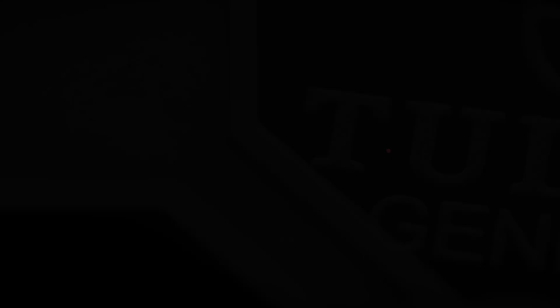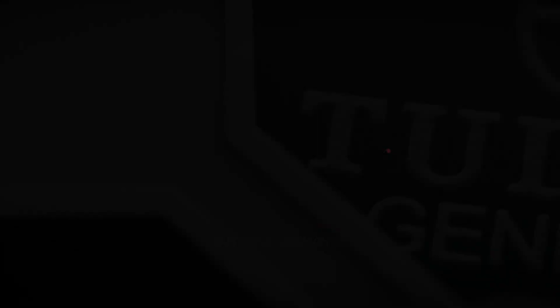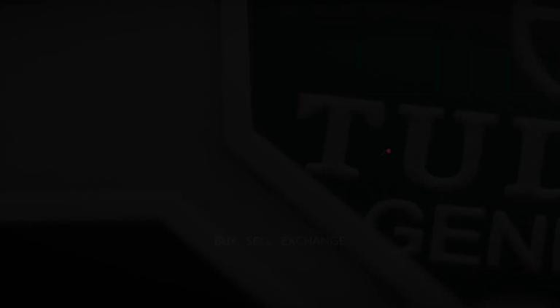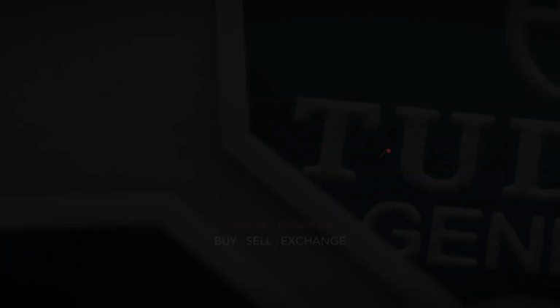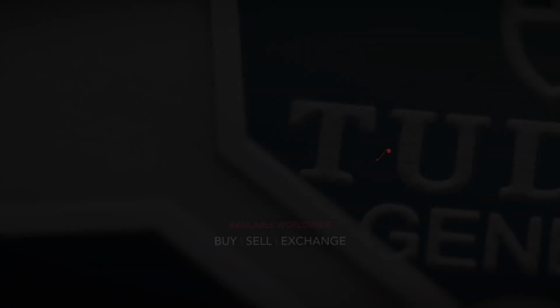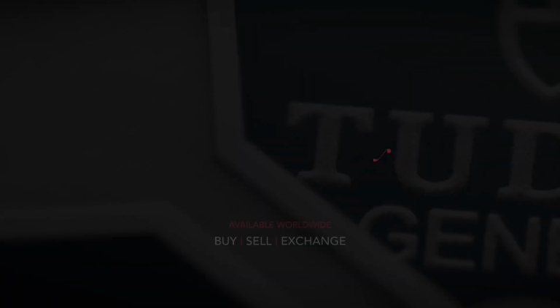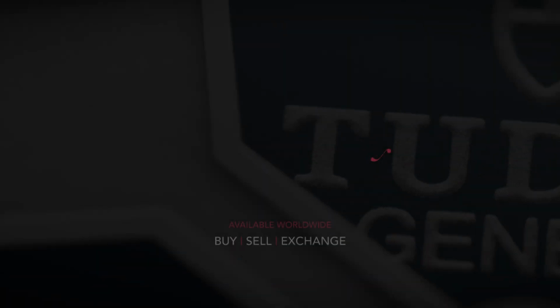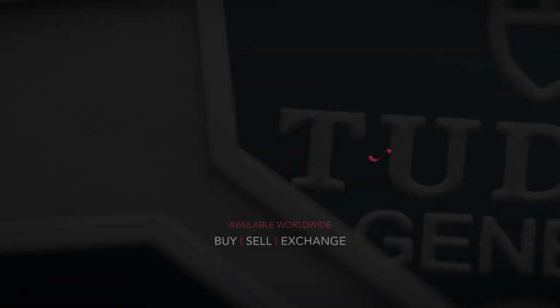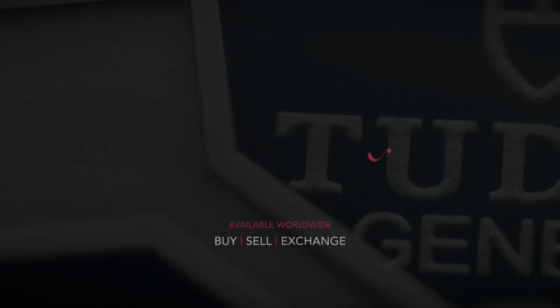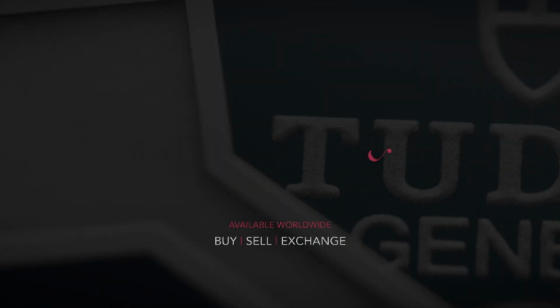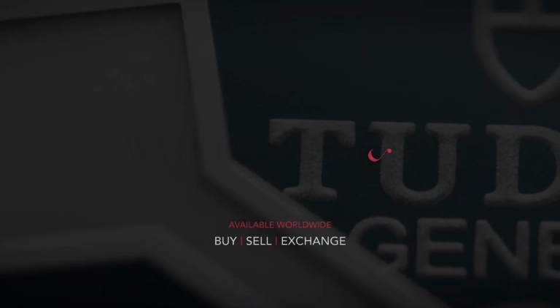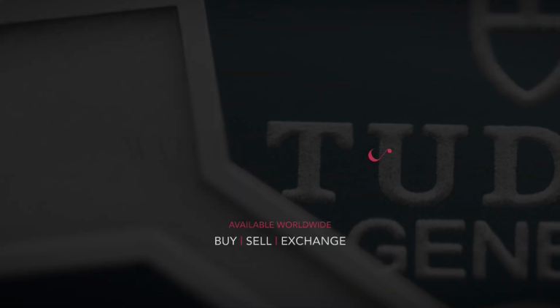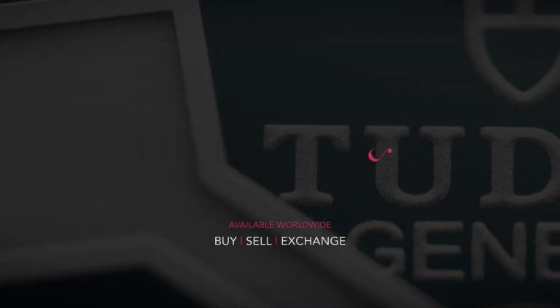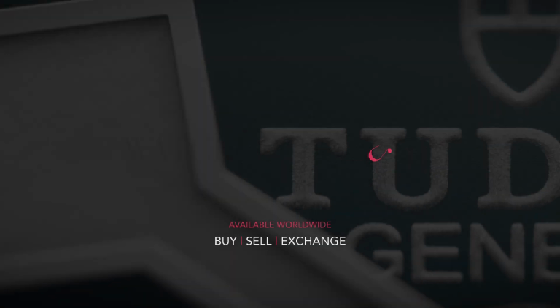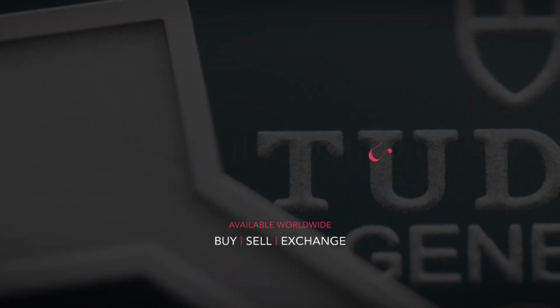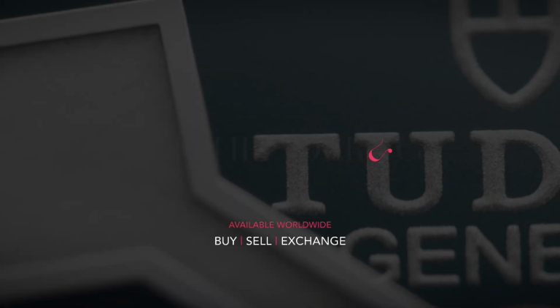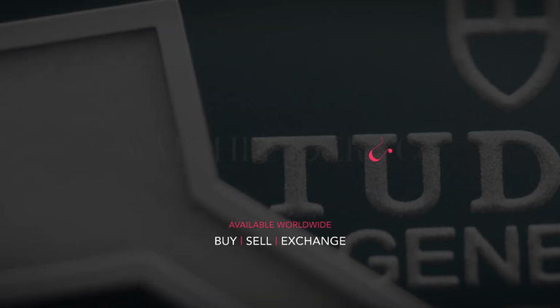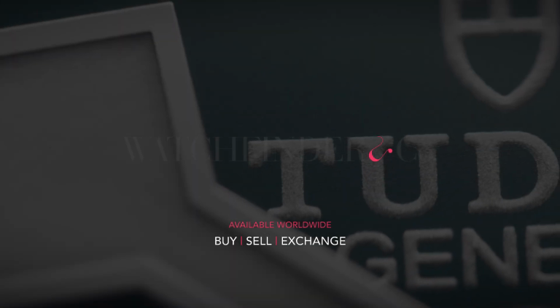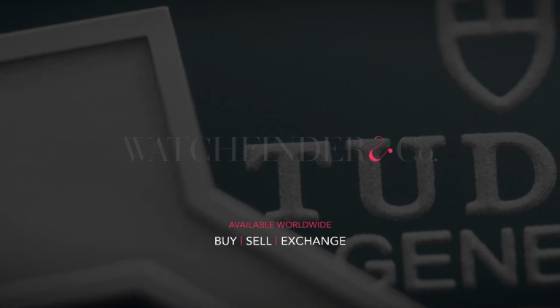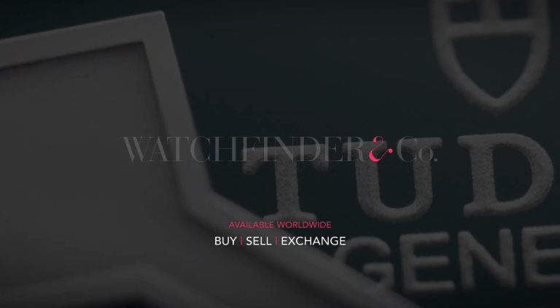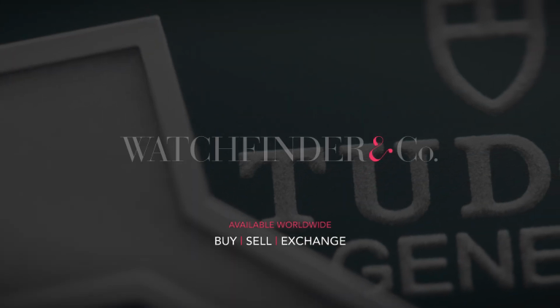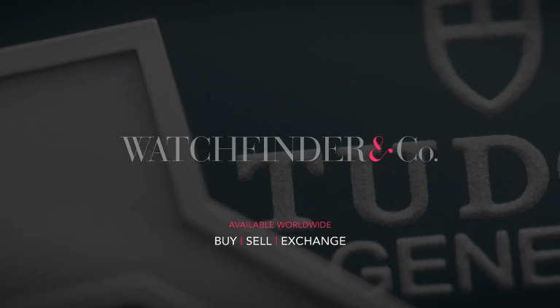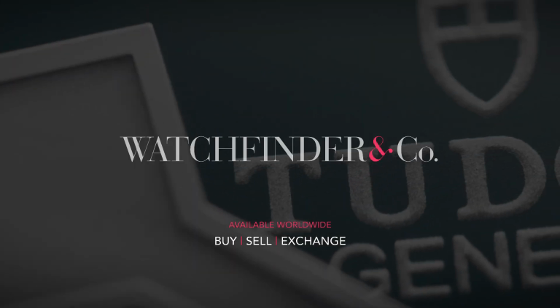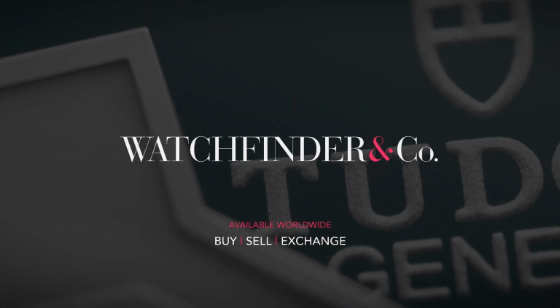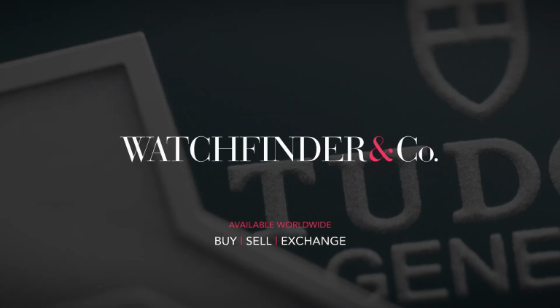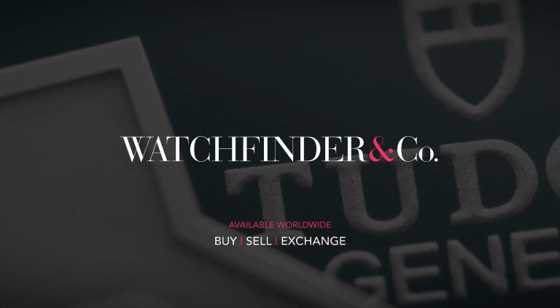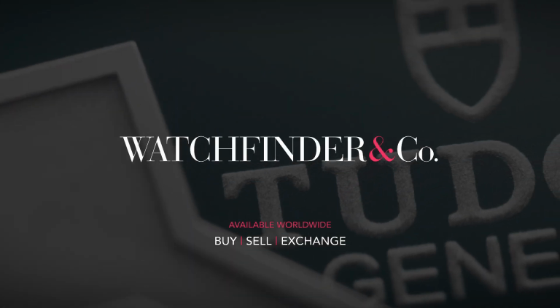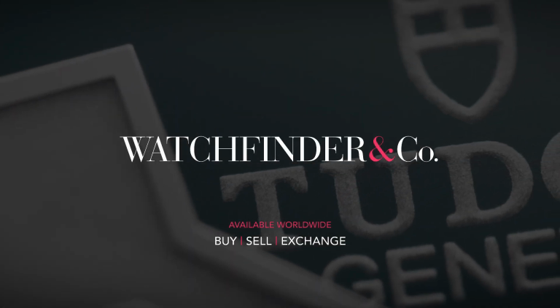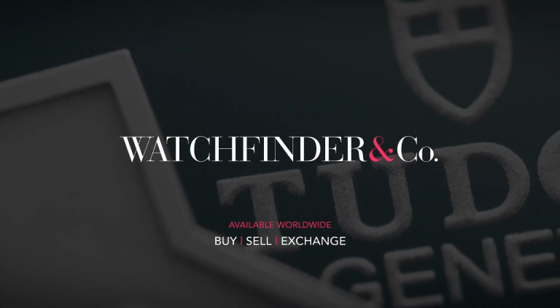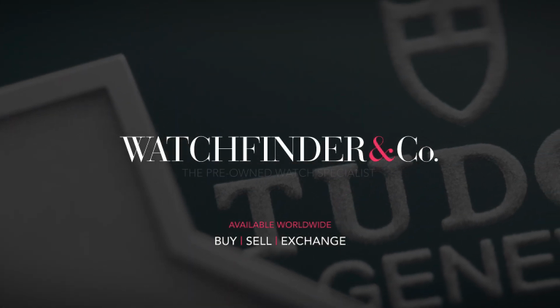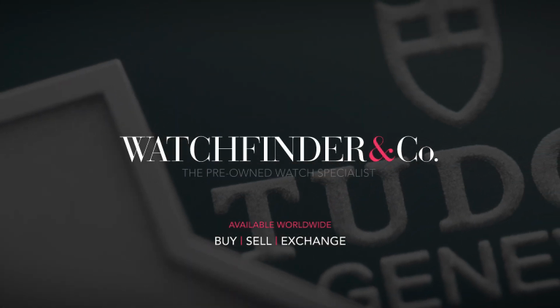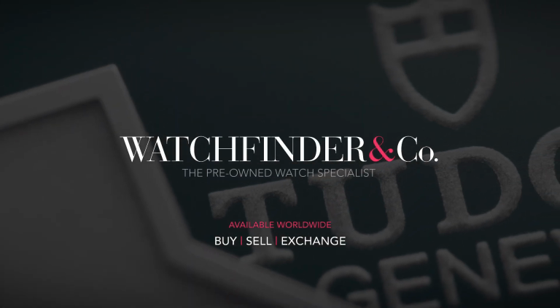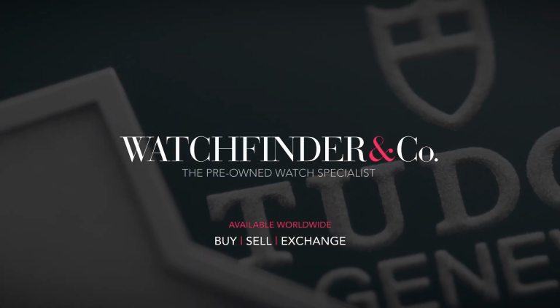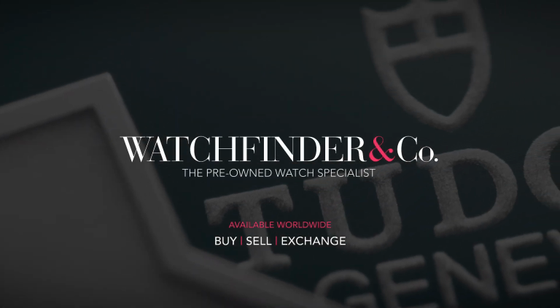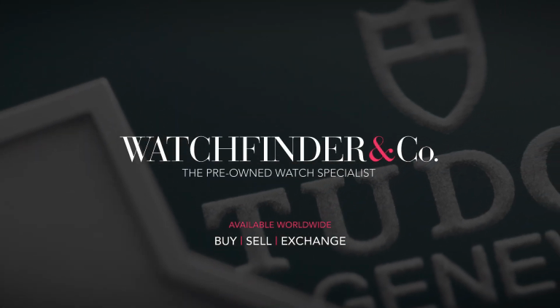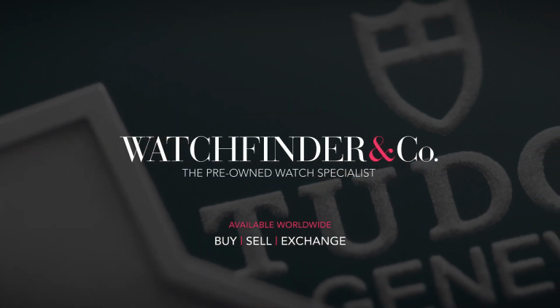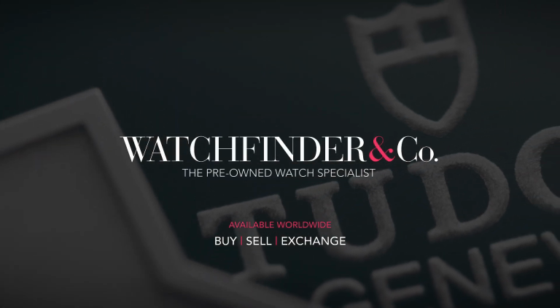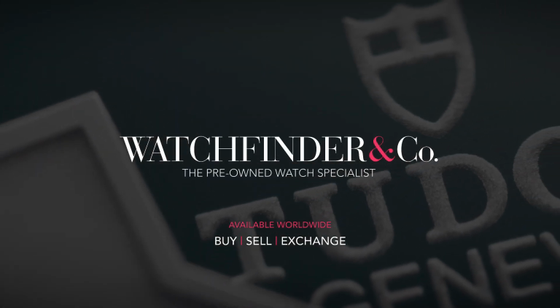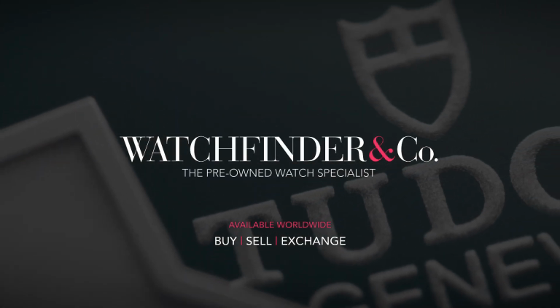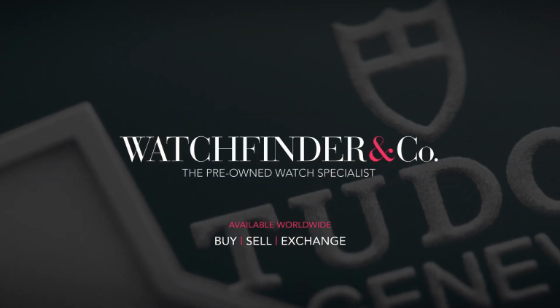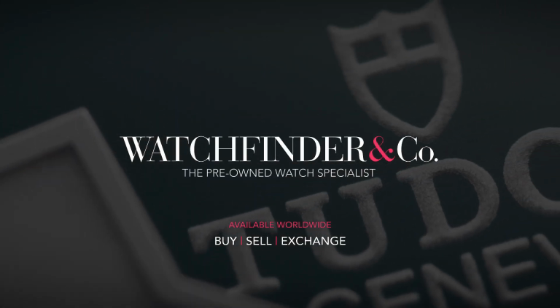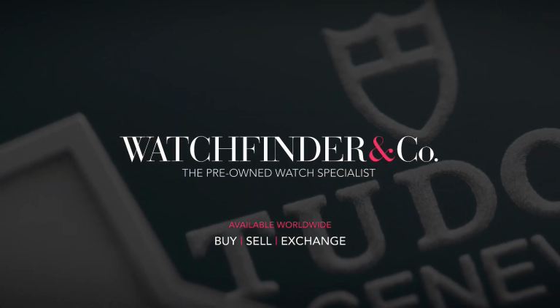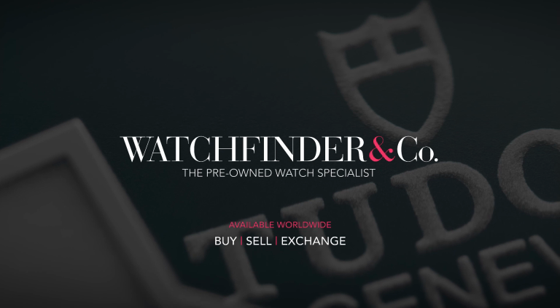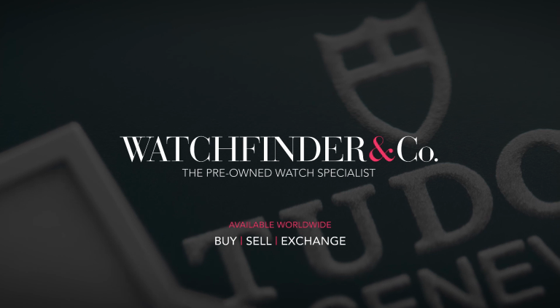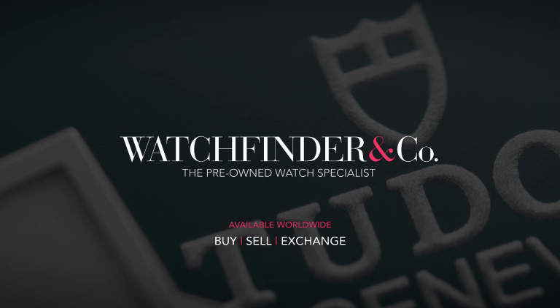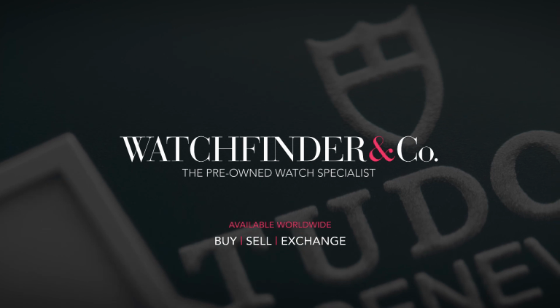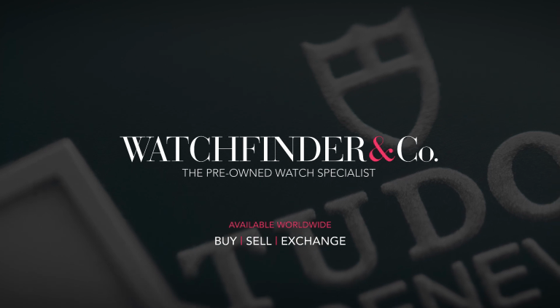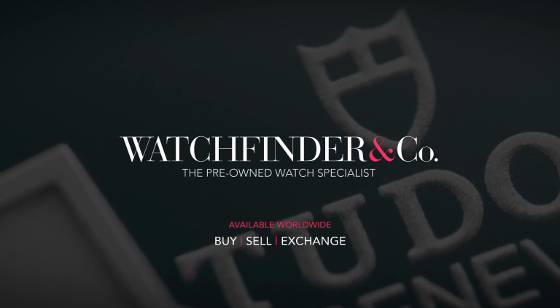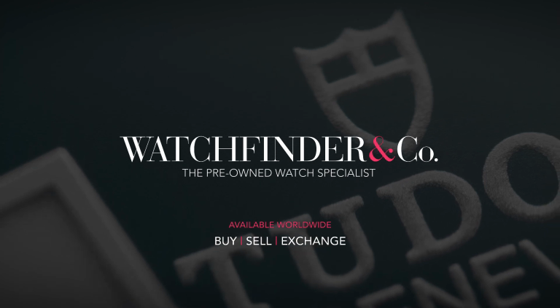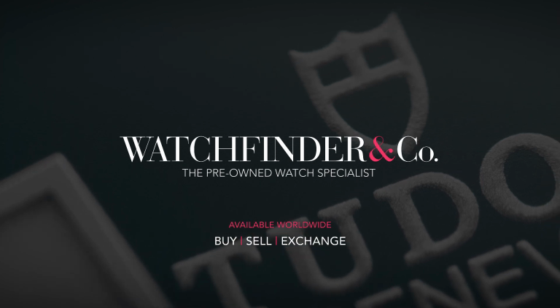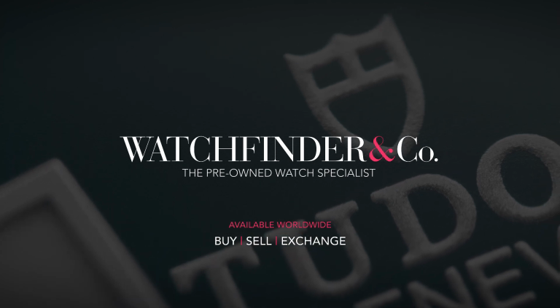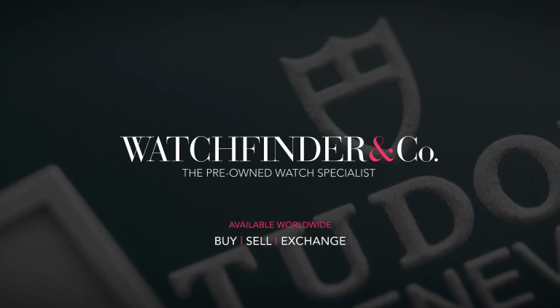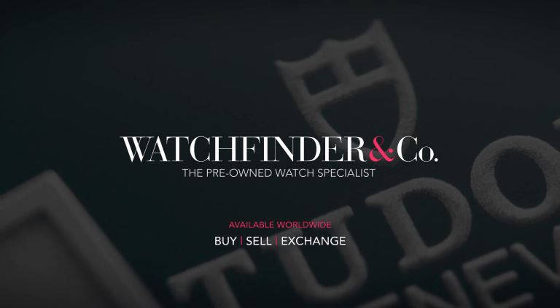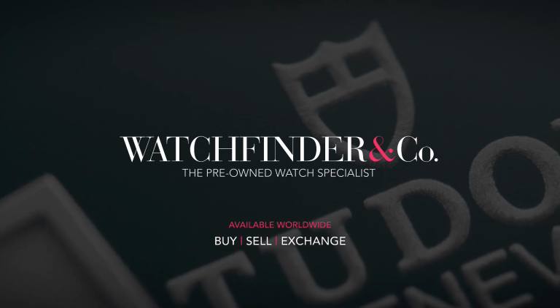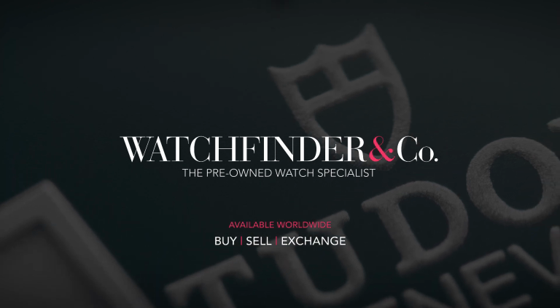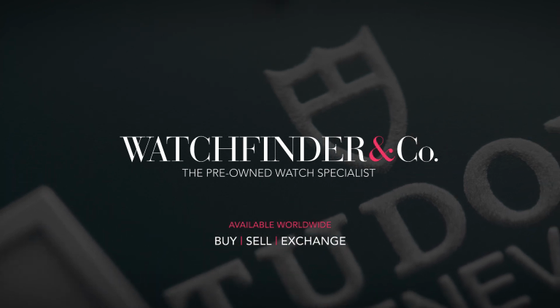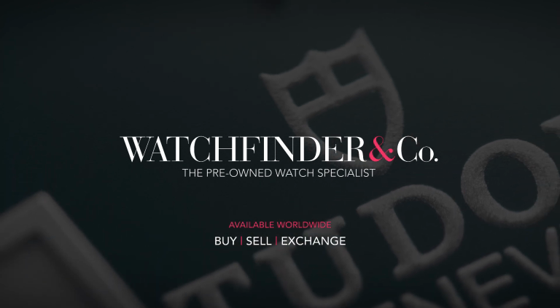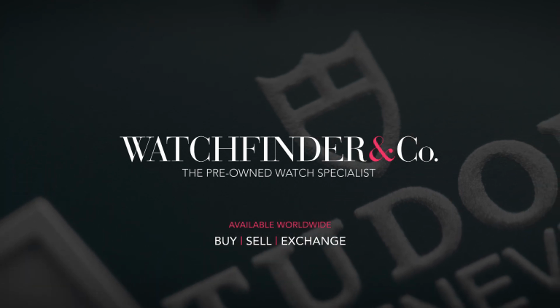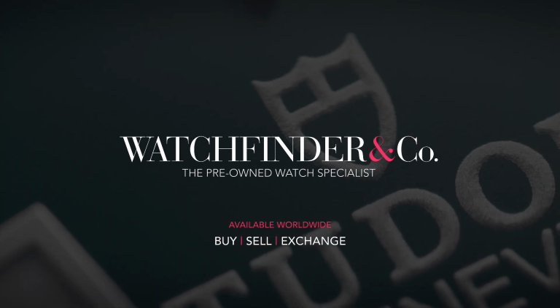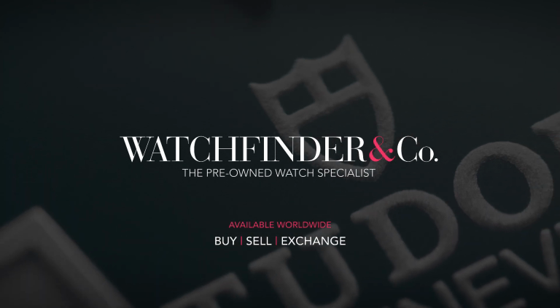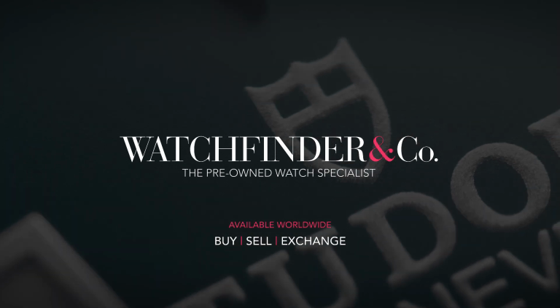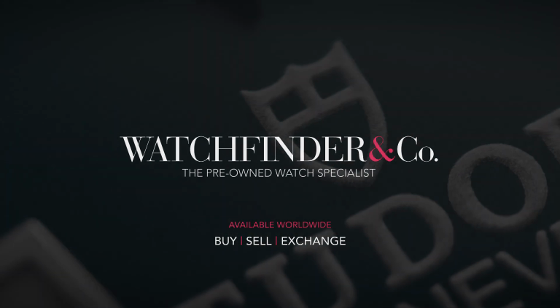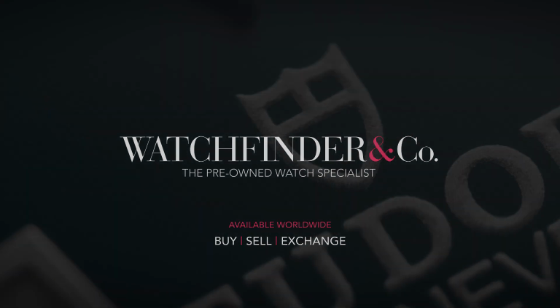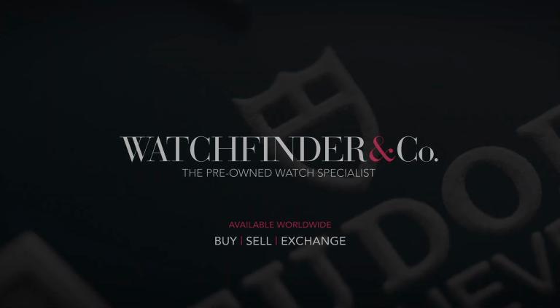Looking to buy, sell, or exchange a premium watch? Visit Watchfinder, the pre-owned watch specialist.